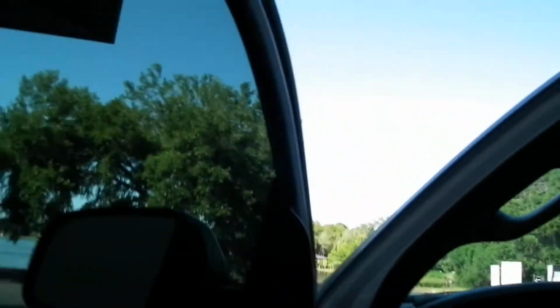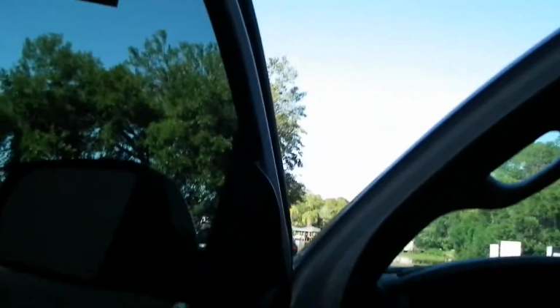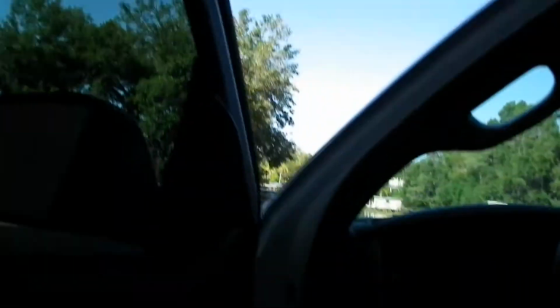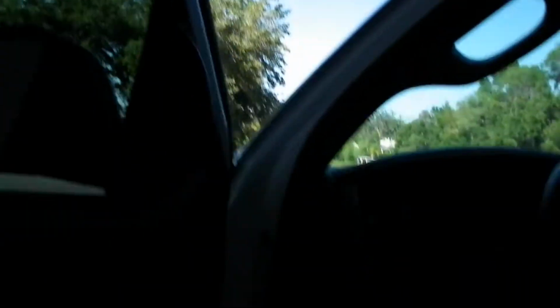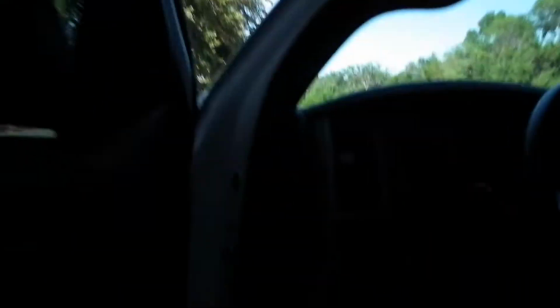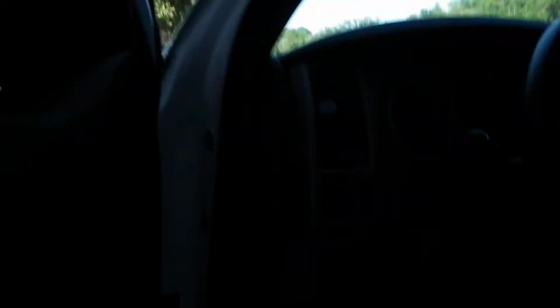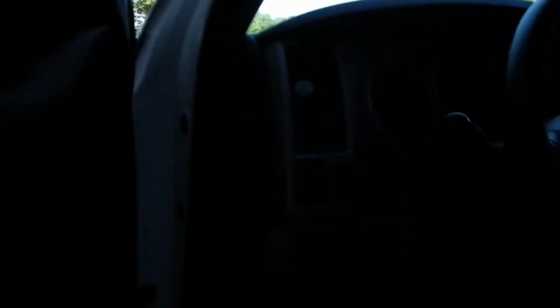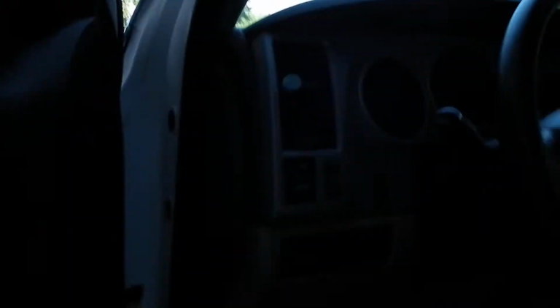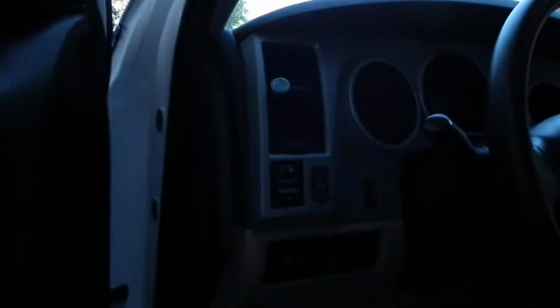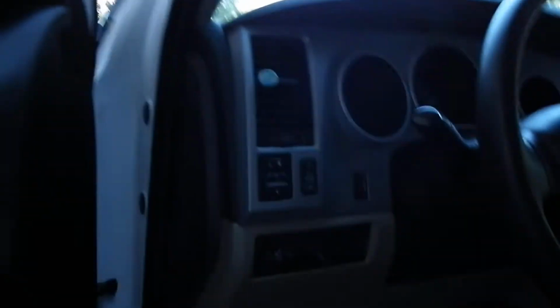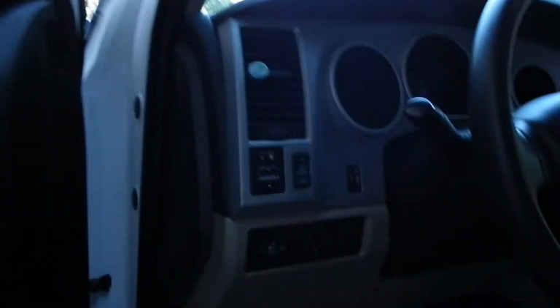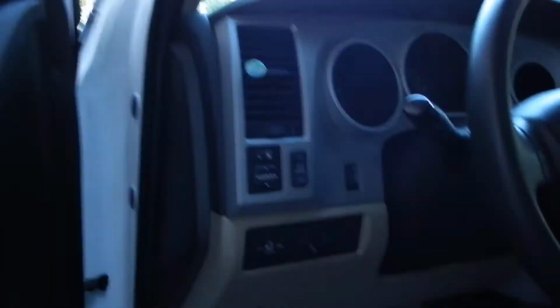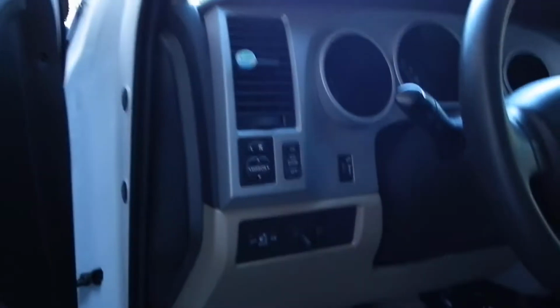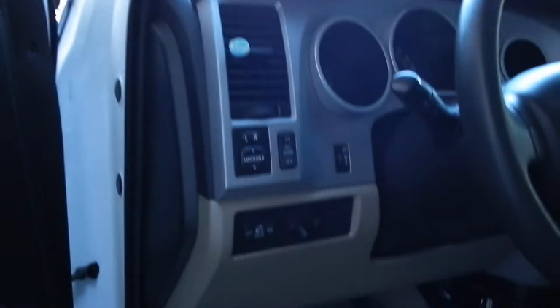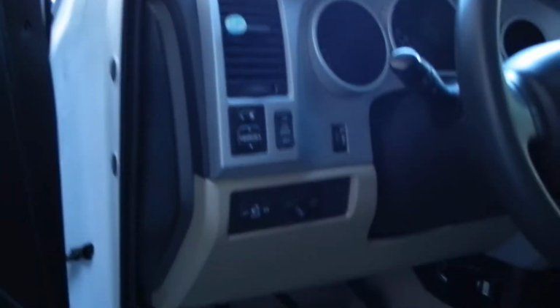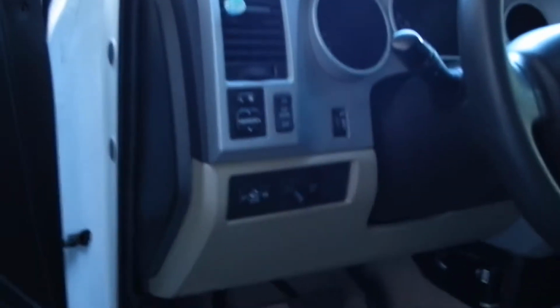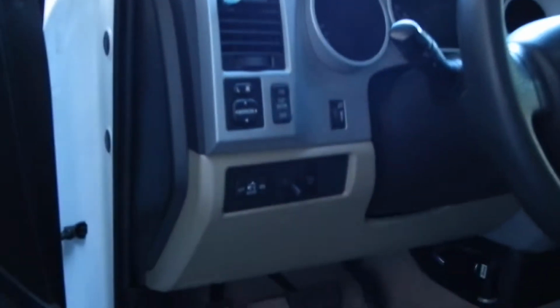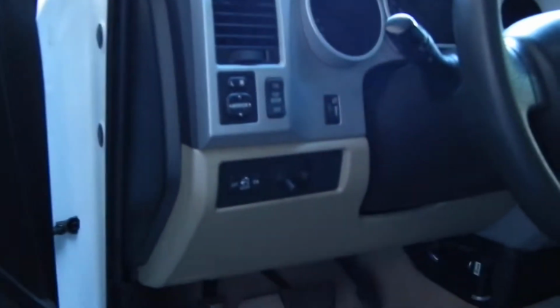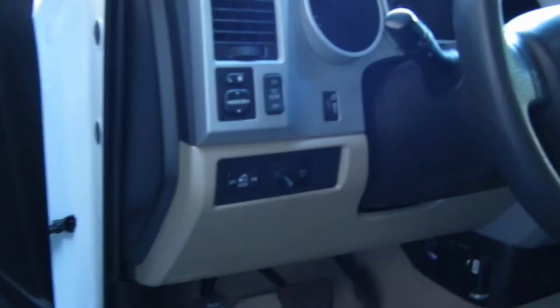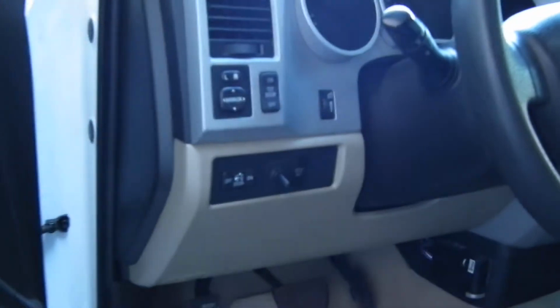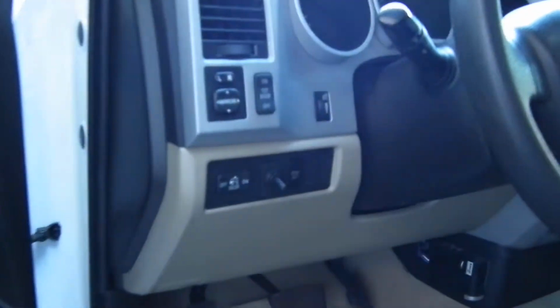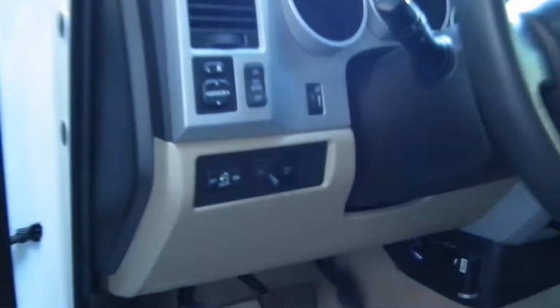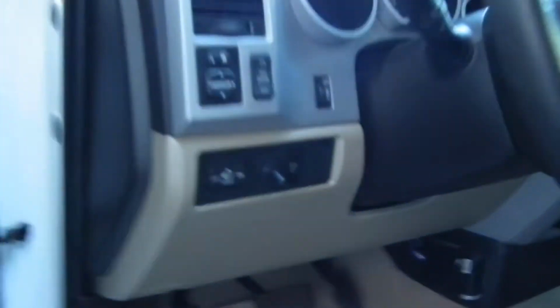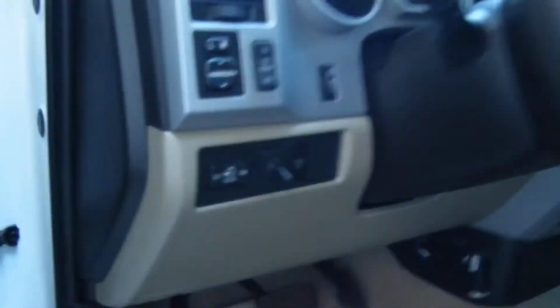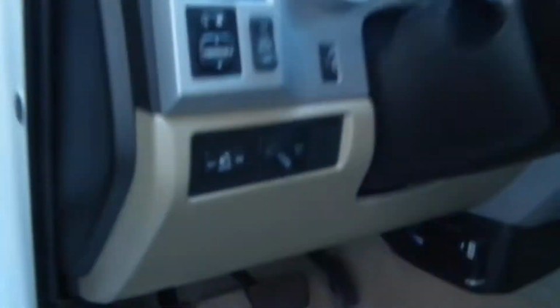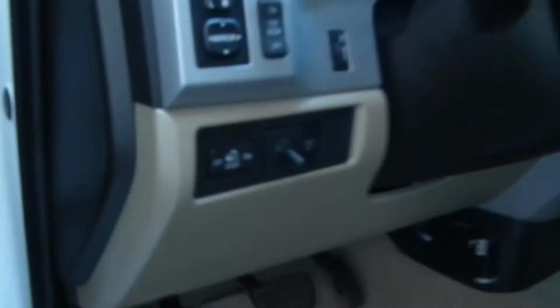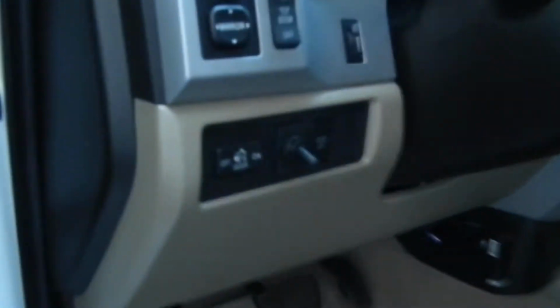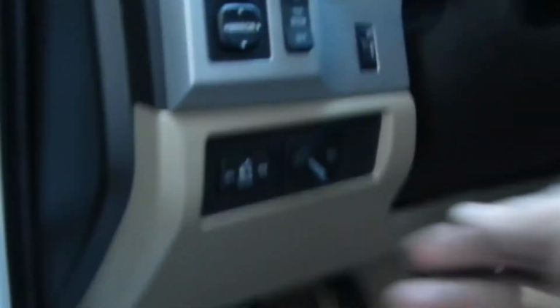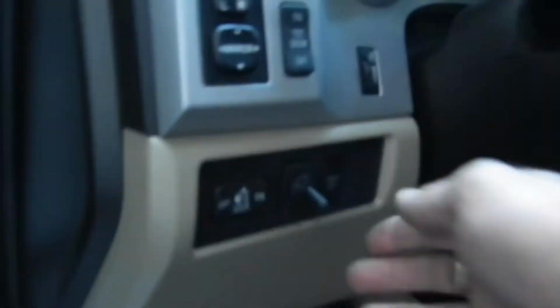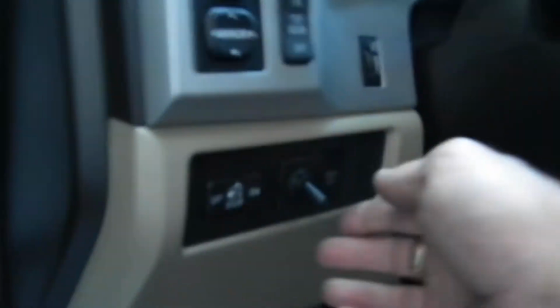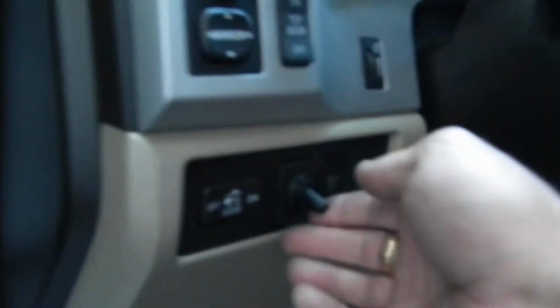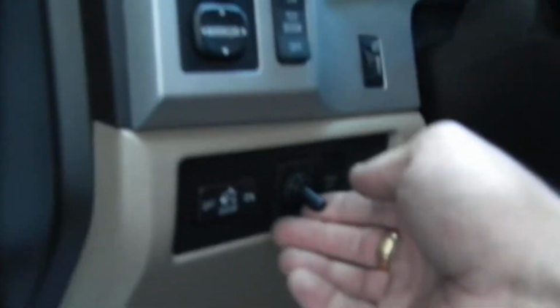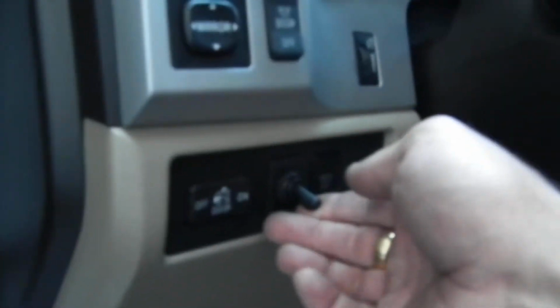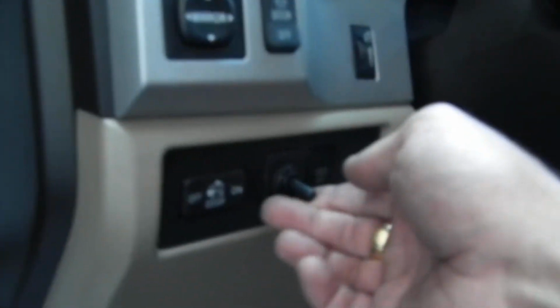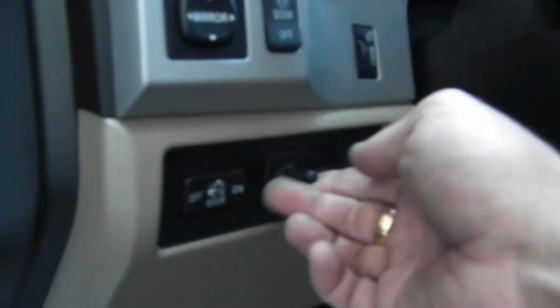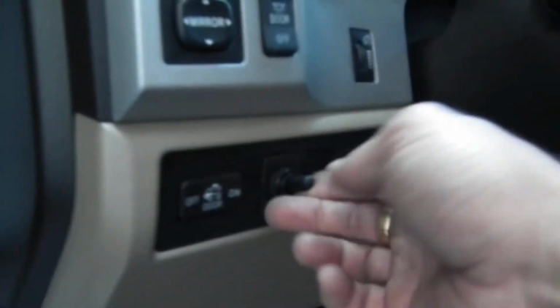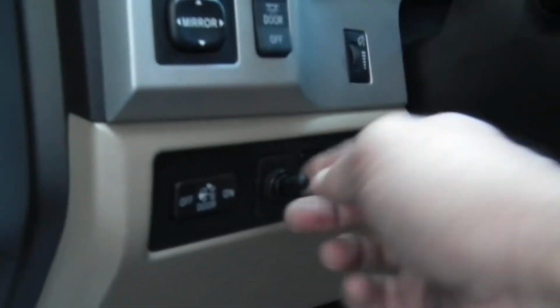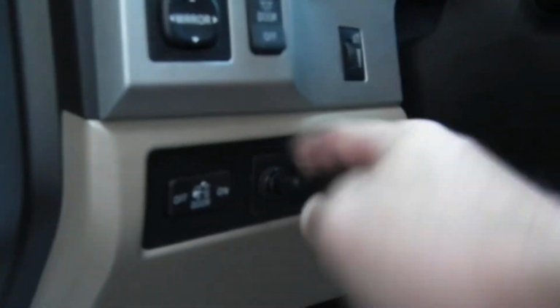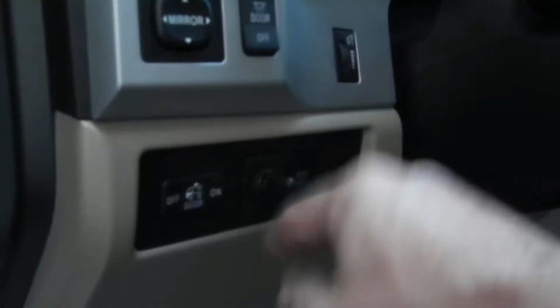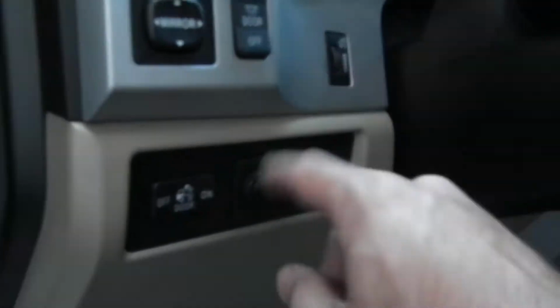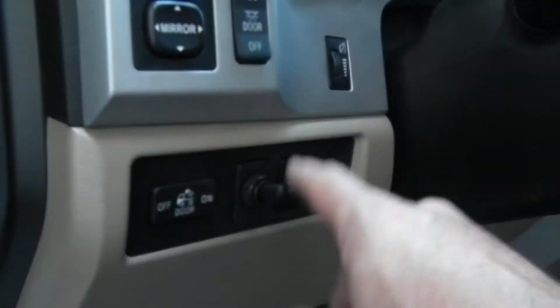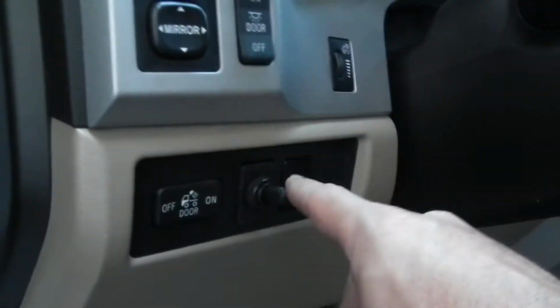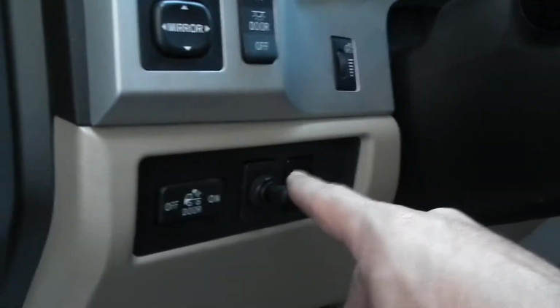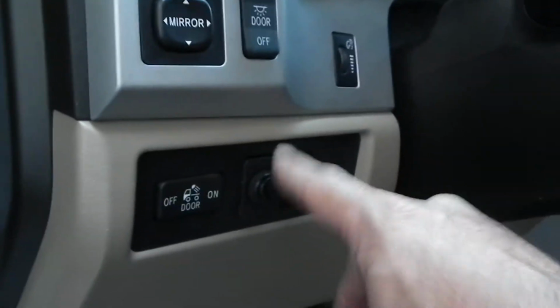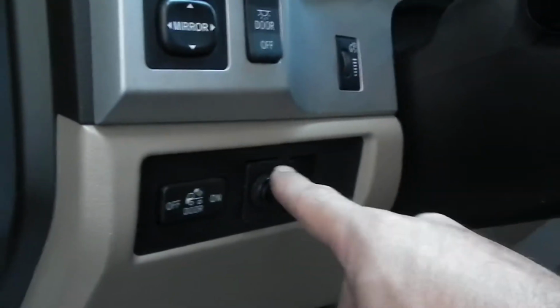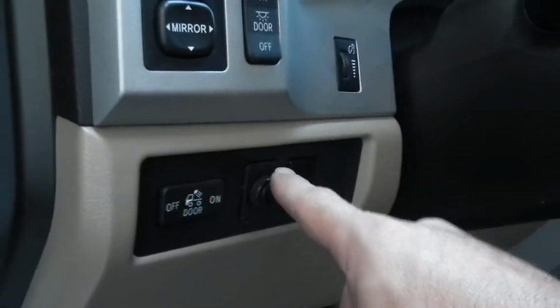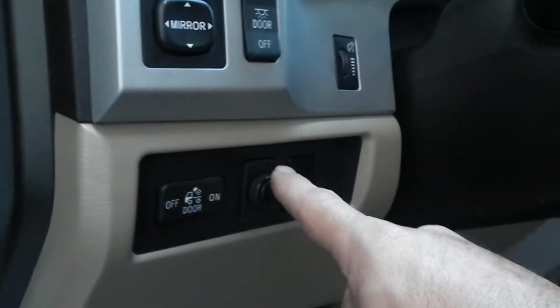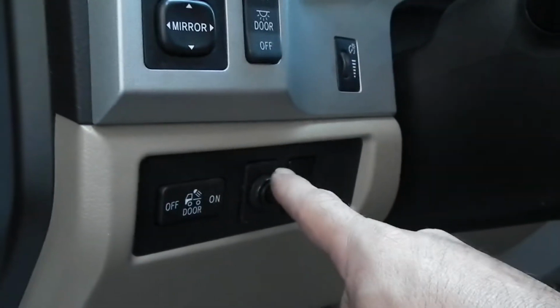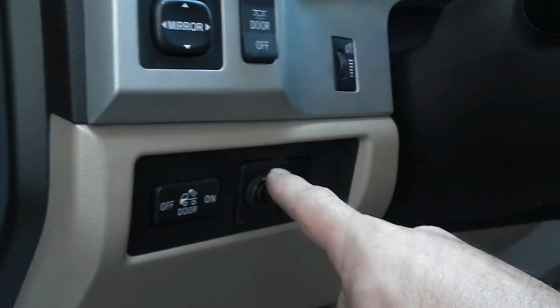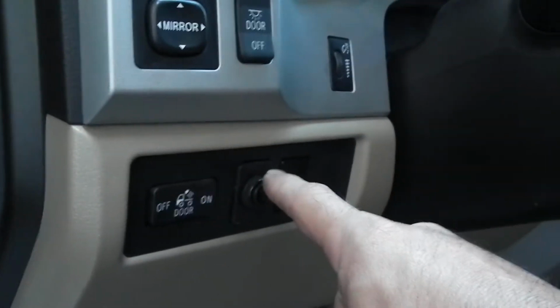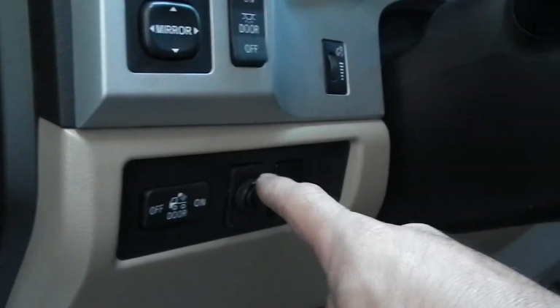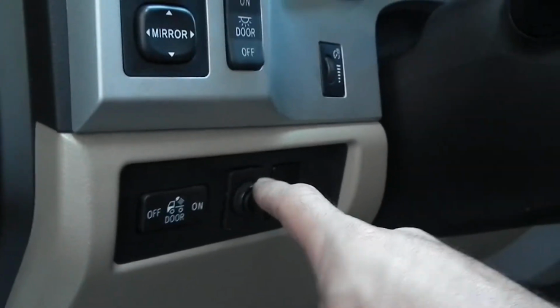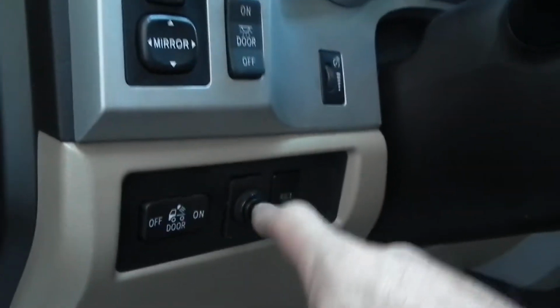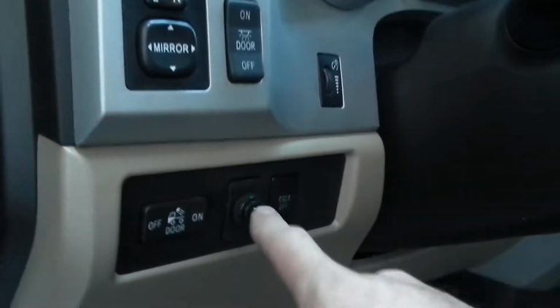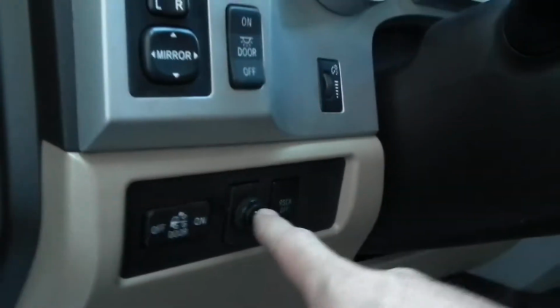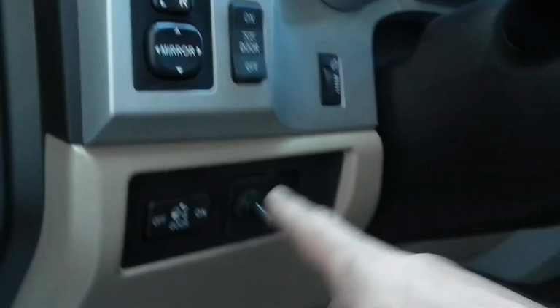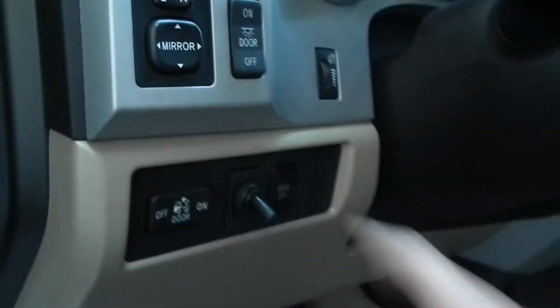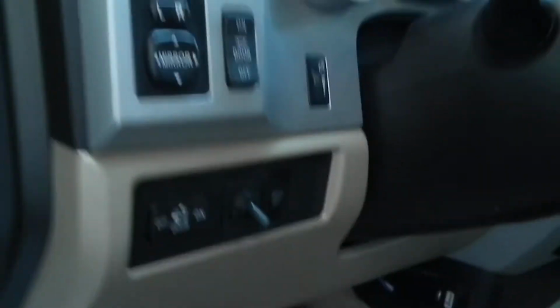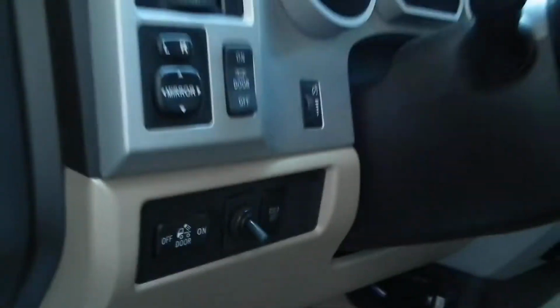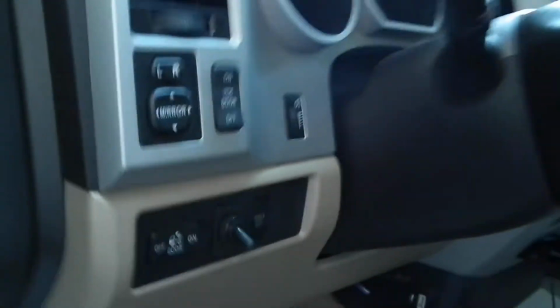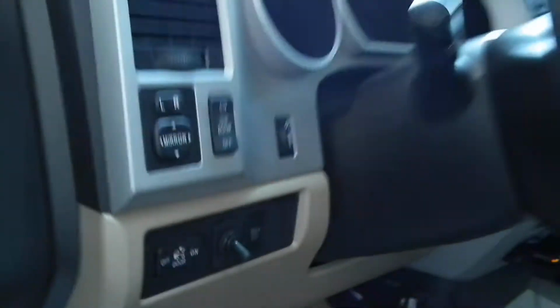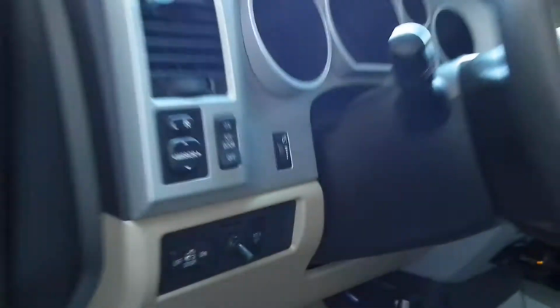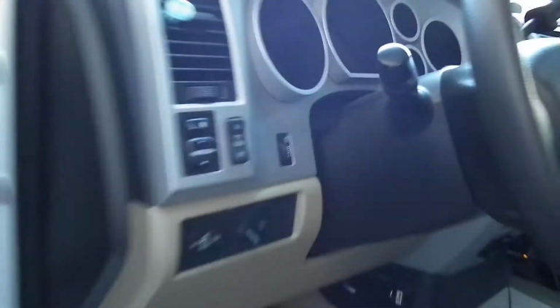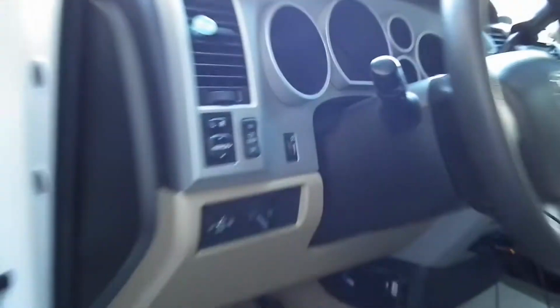A little switch right here turns it on and turns it off.